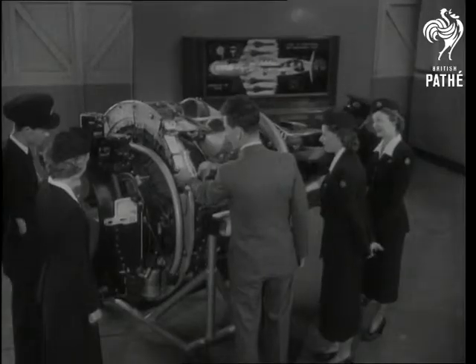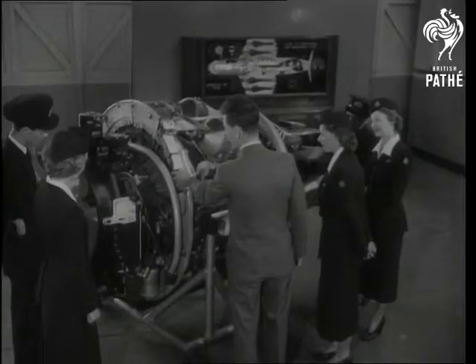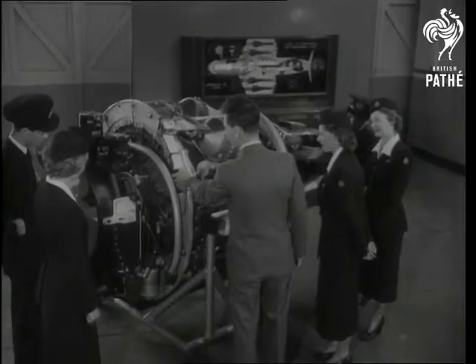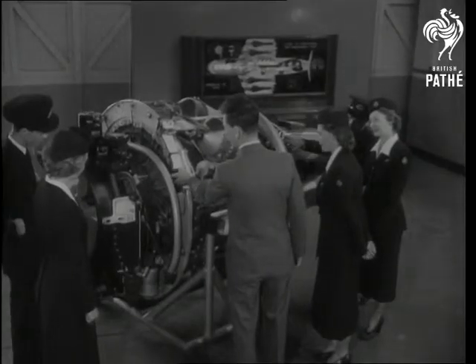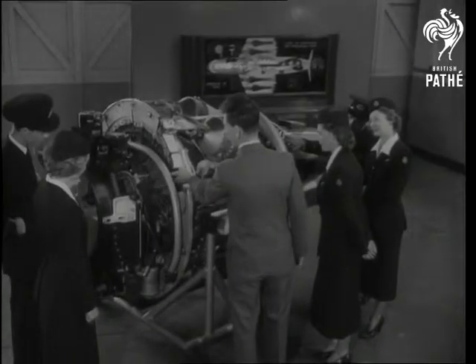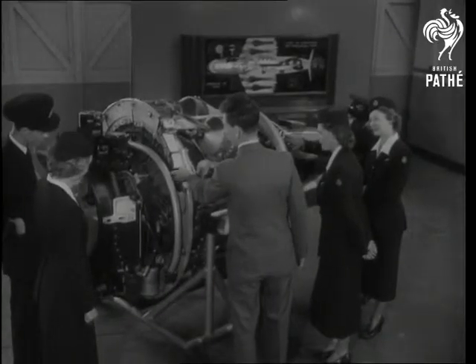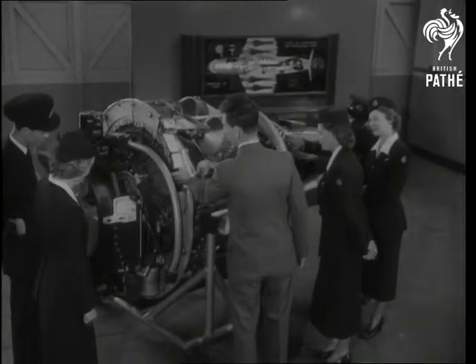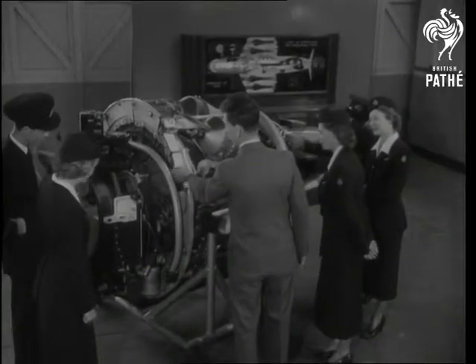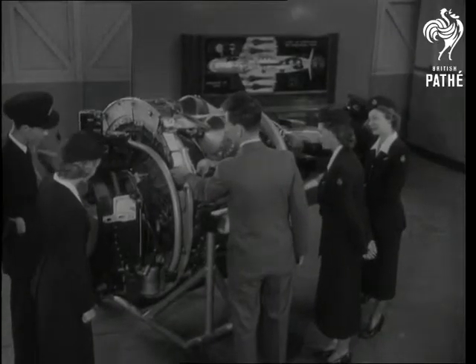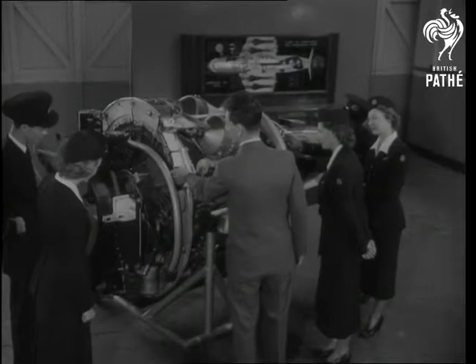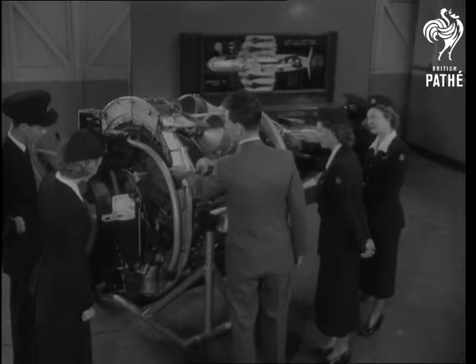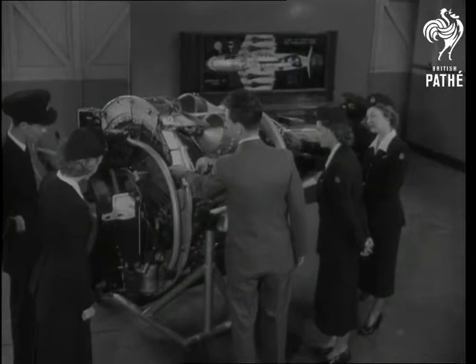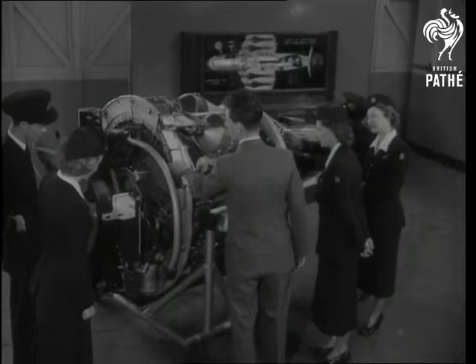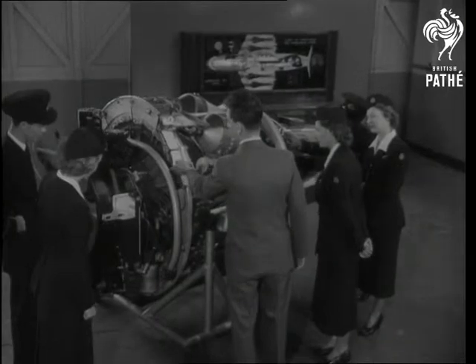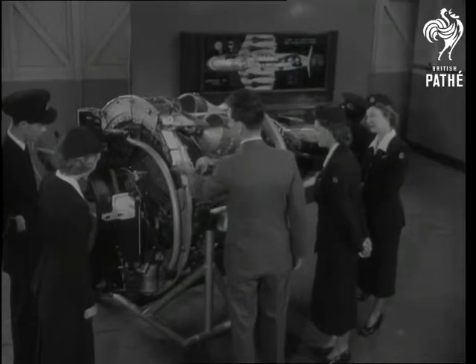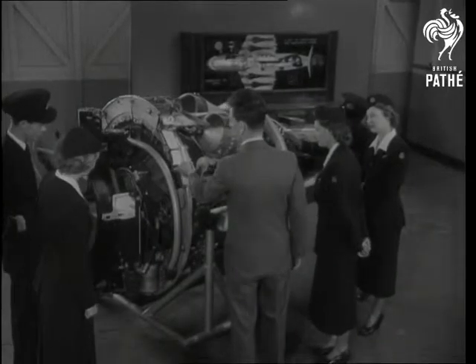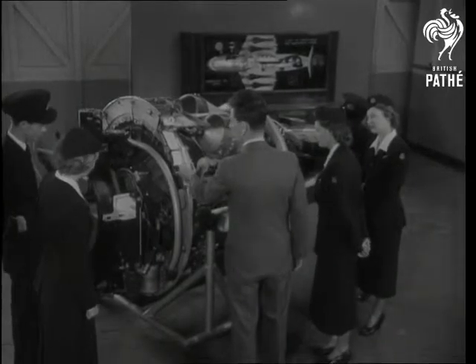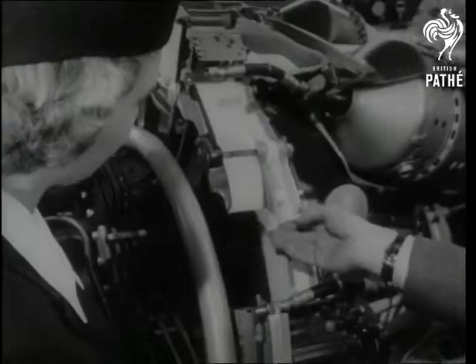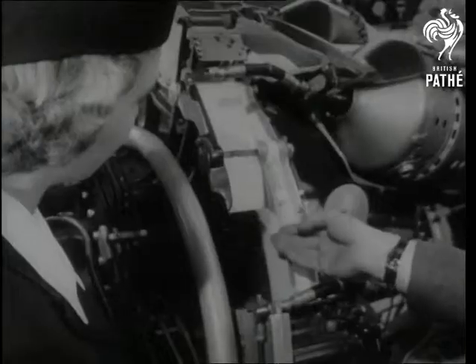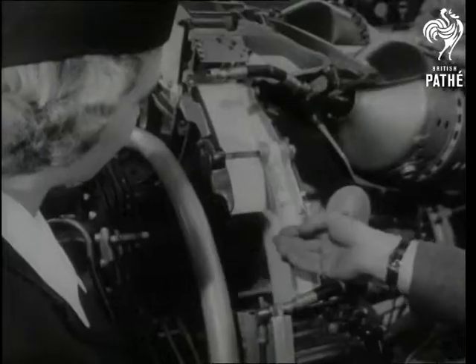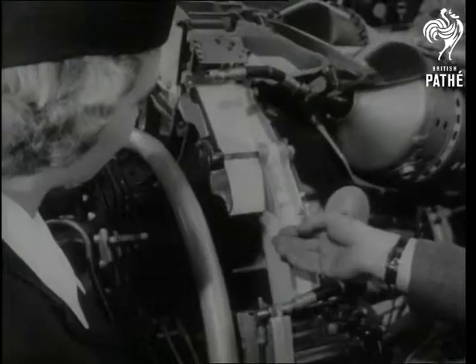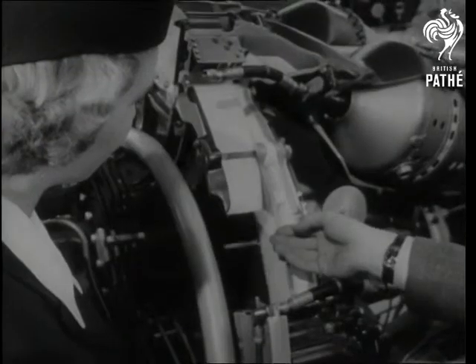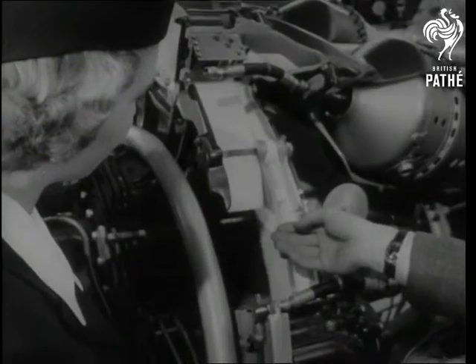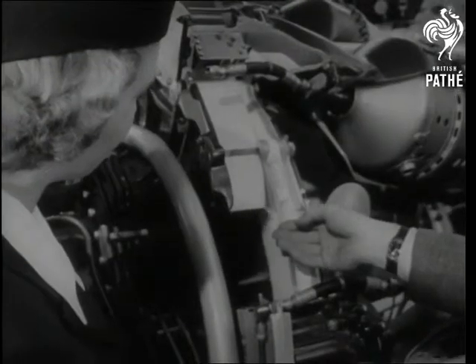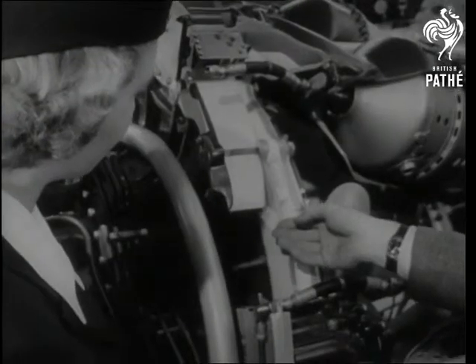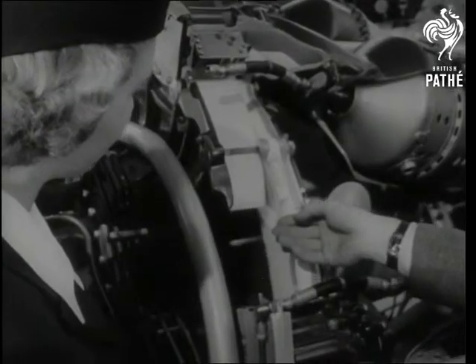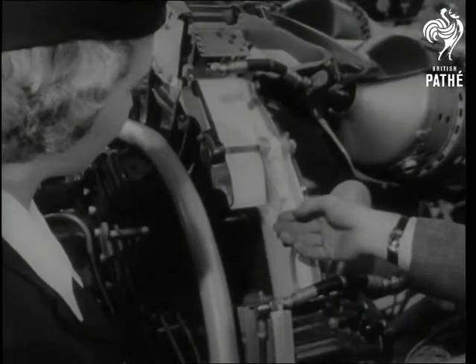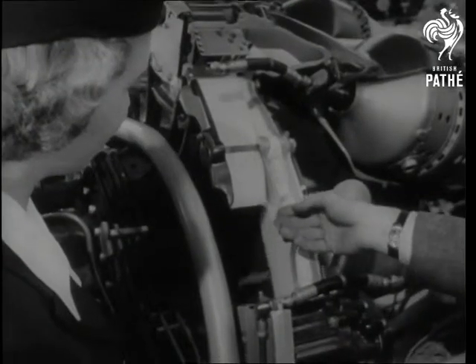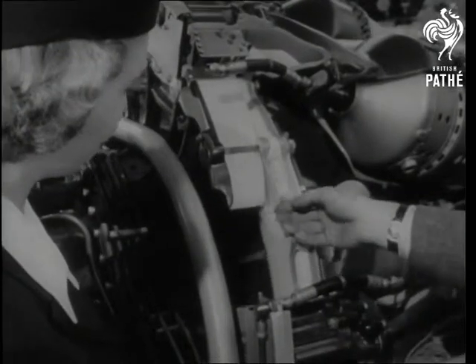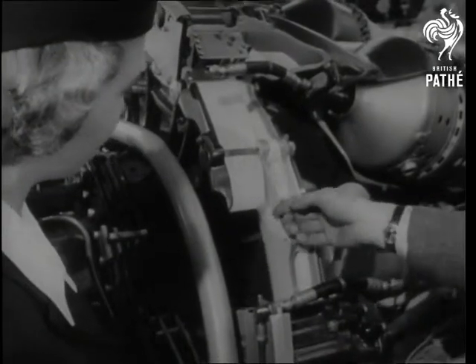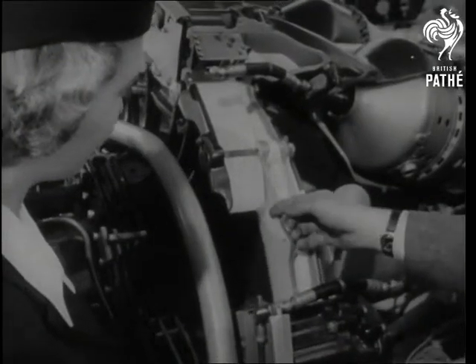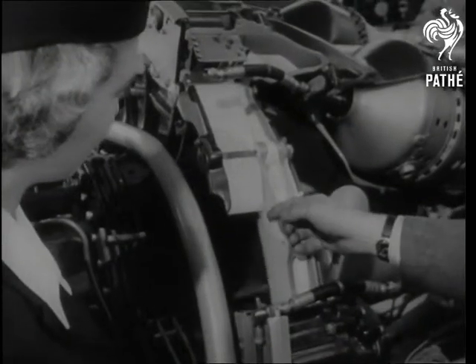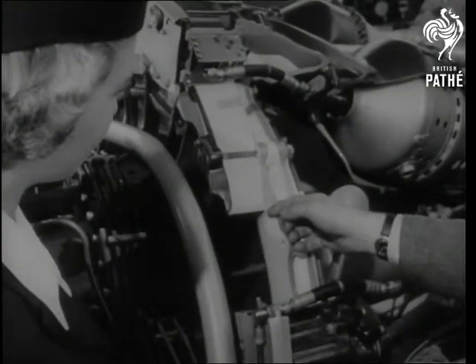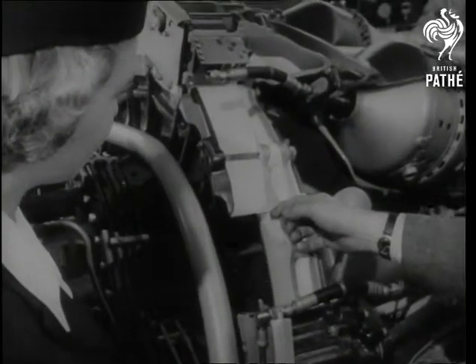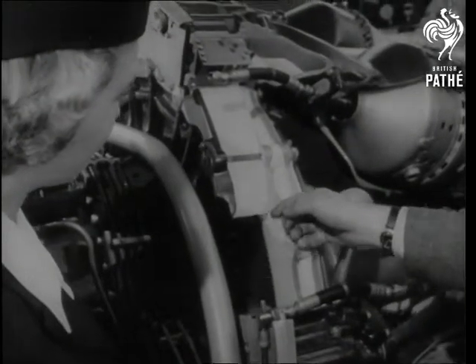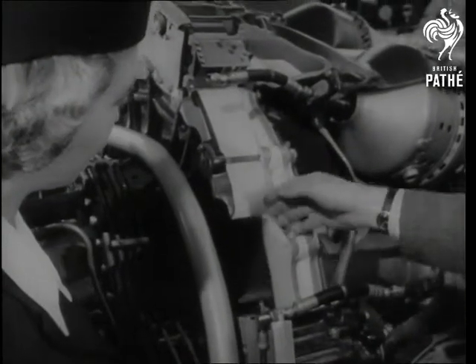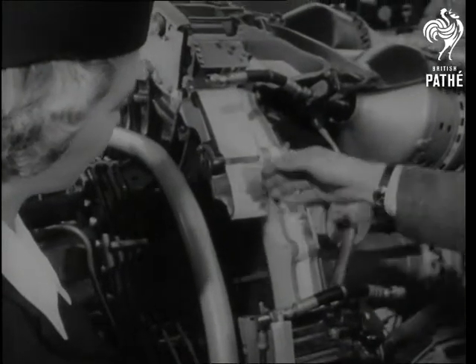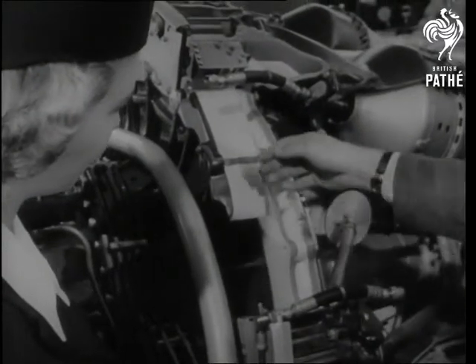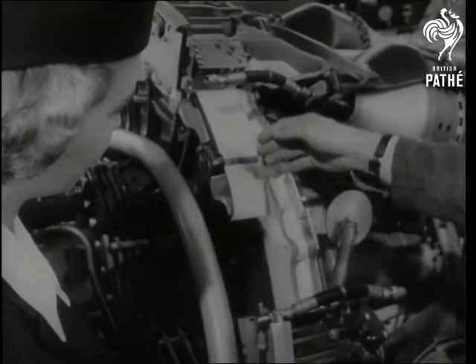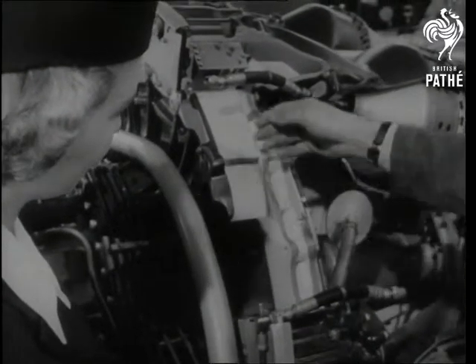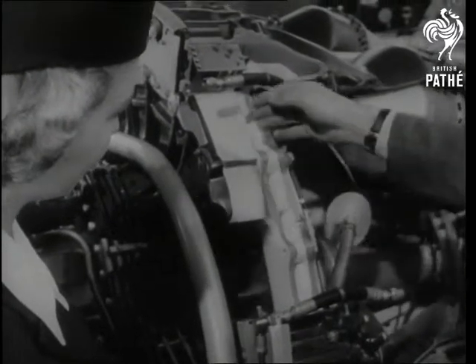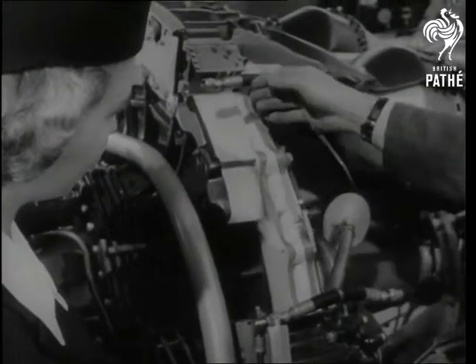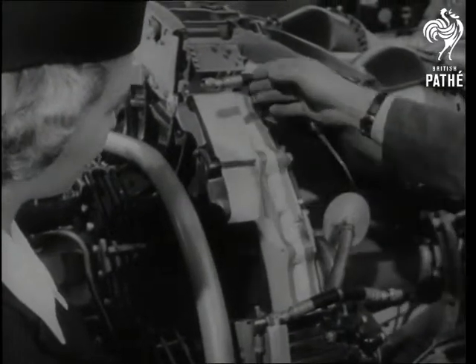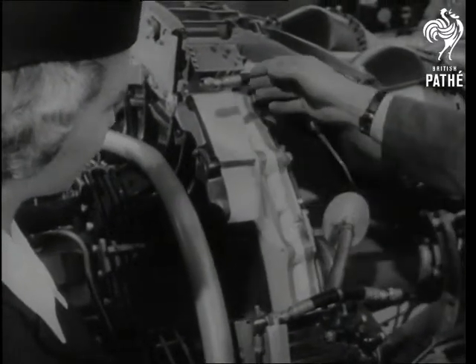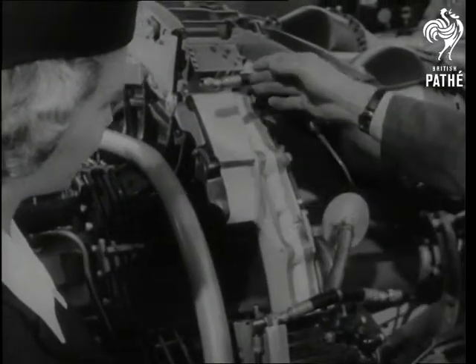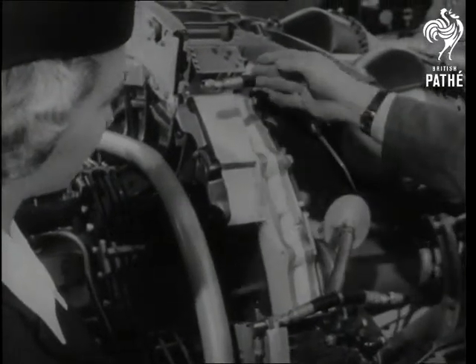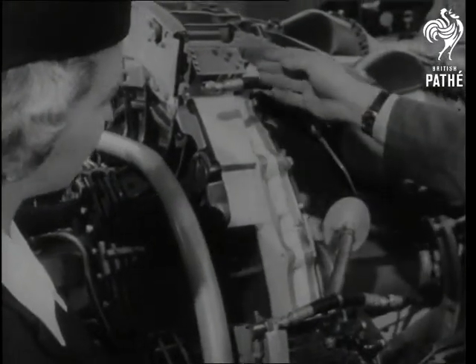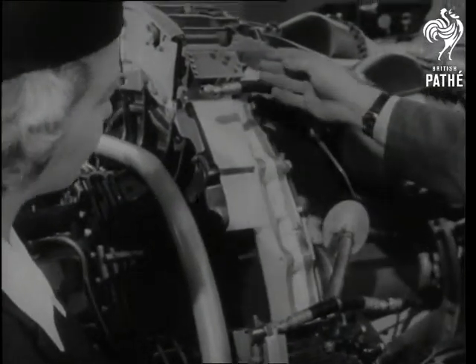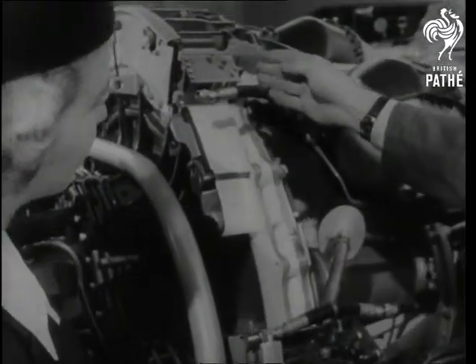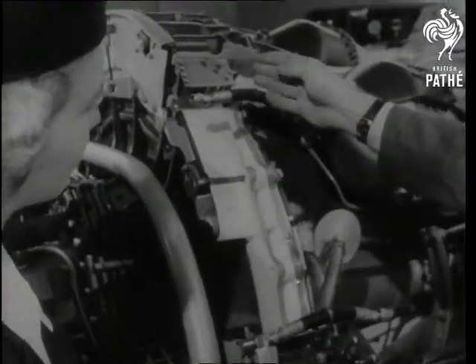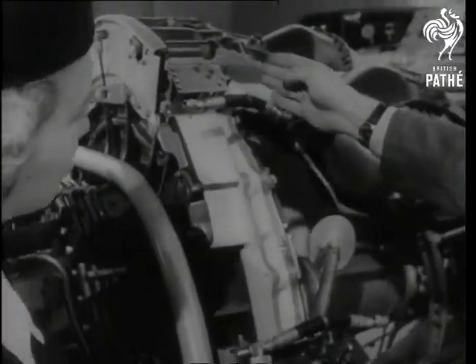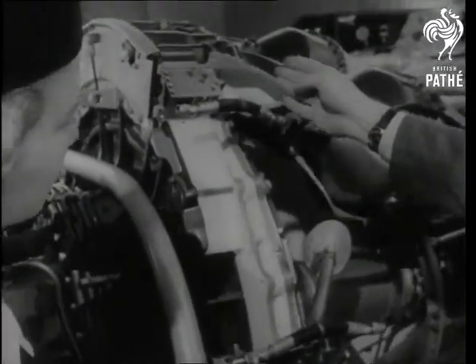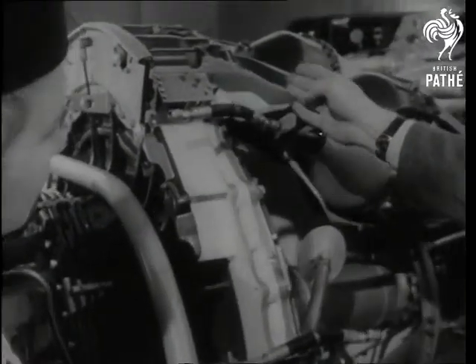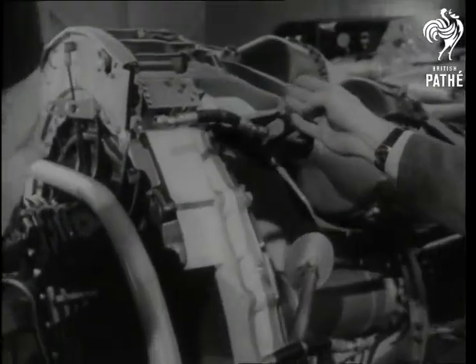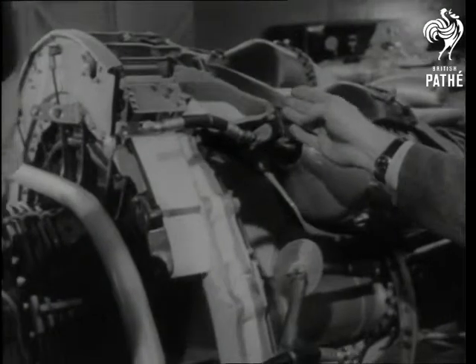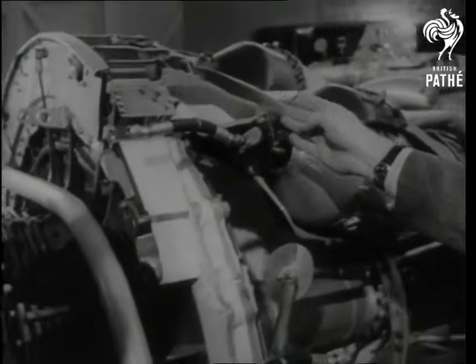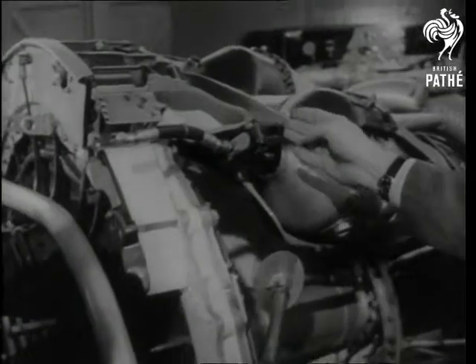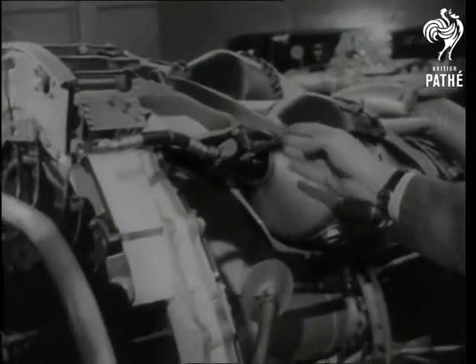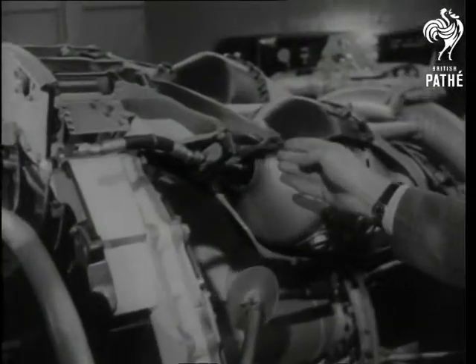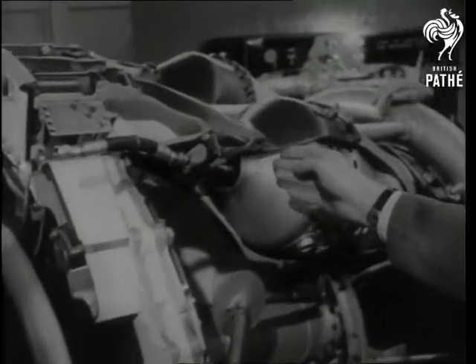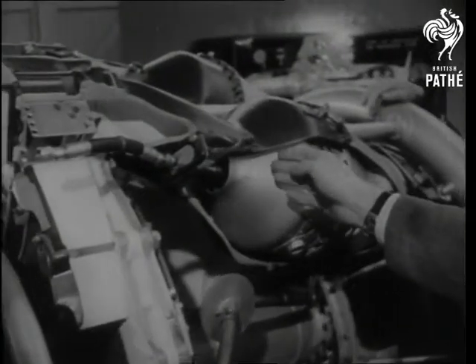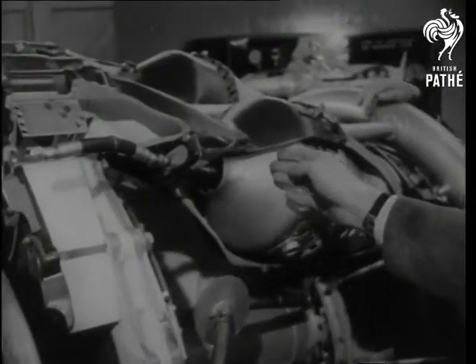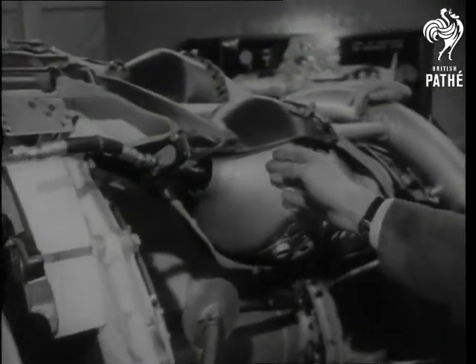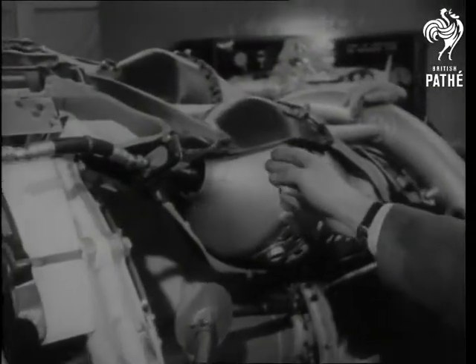Last but not least, there's the gas turbine and what makes it work. Amazing how thoughts turn to fuel consumption between courses.